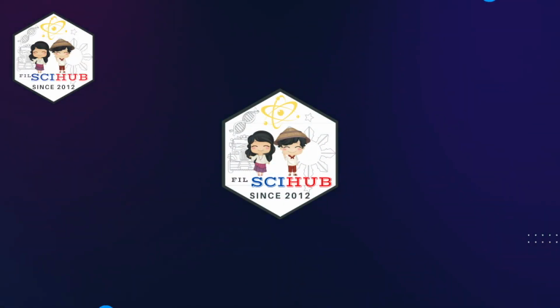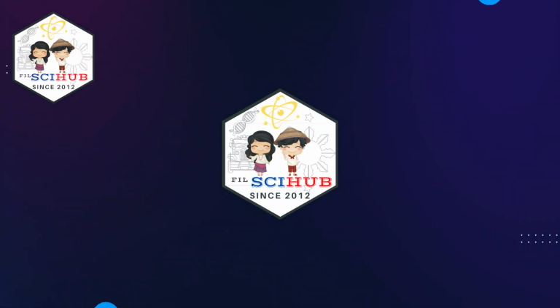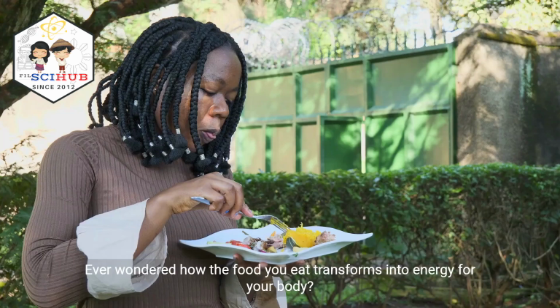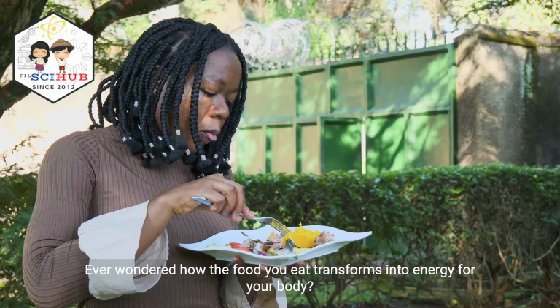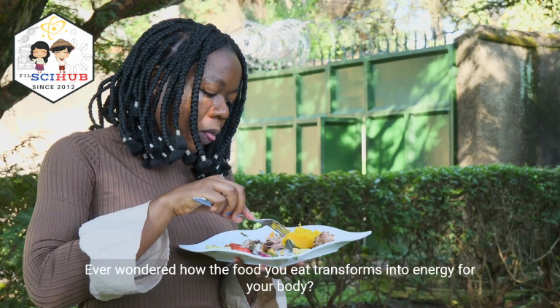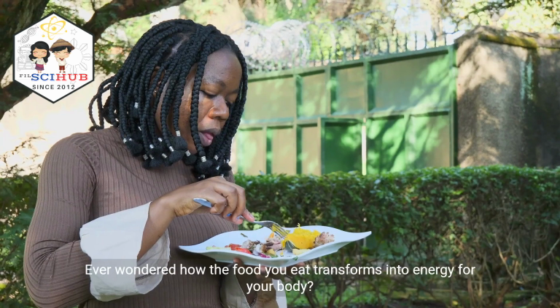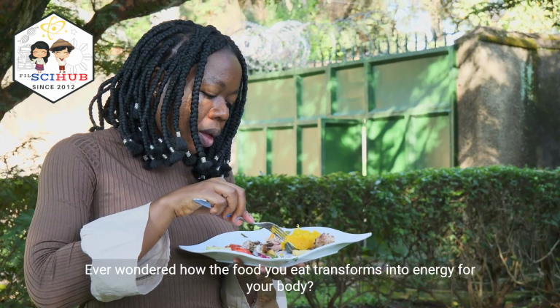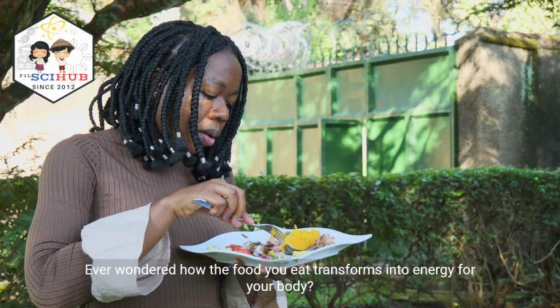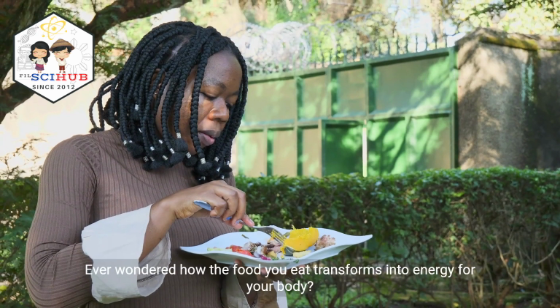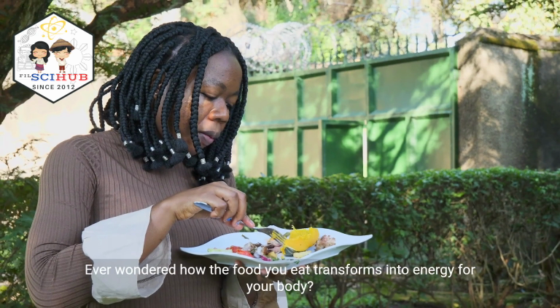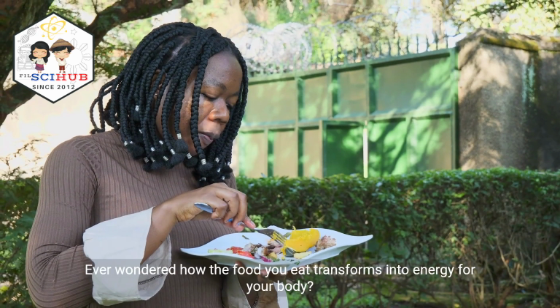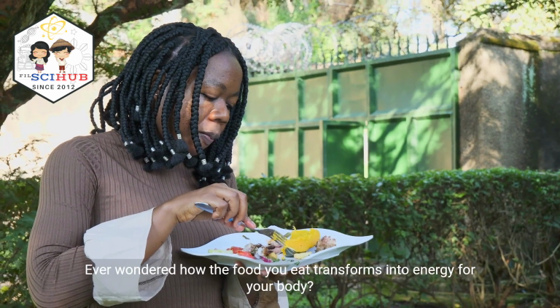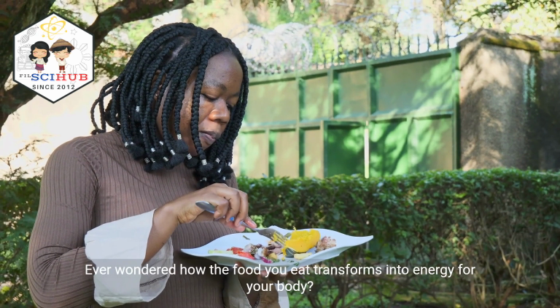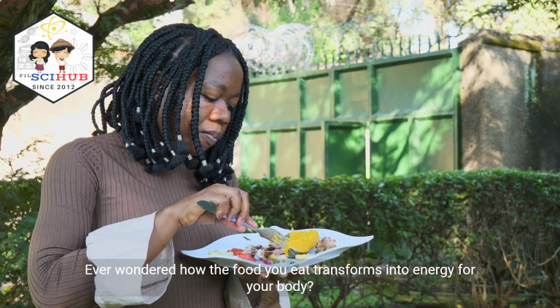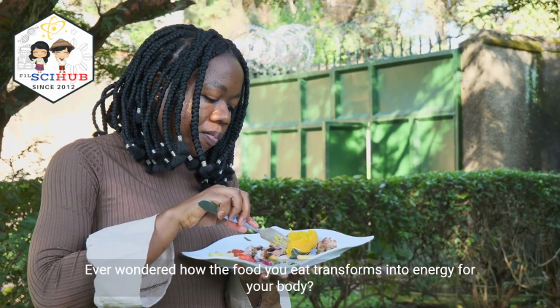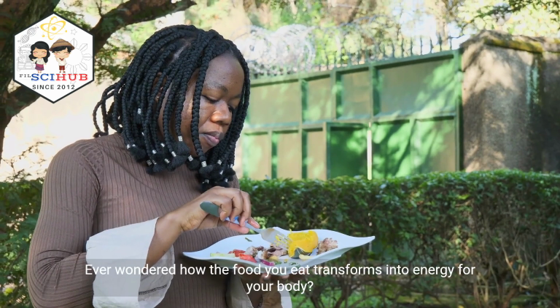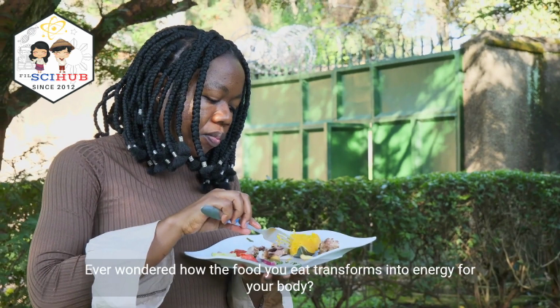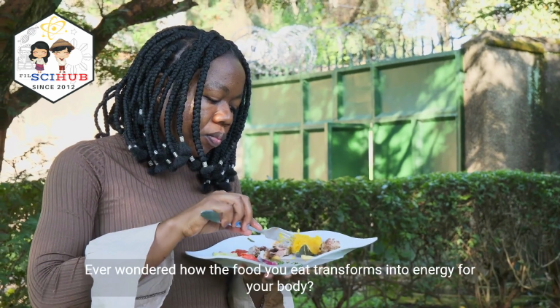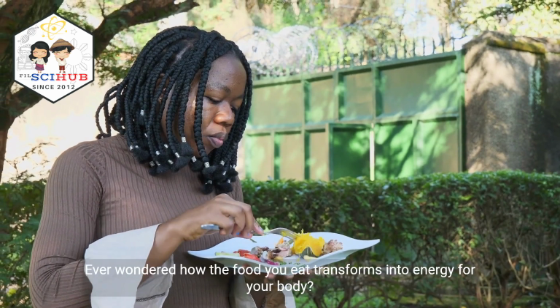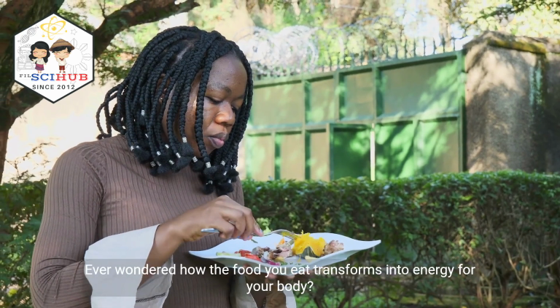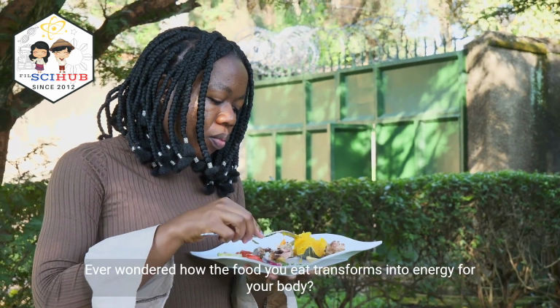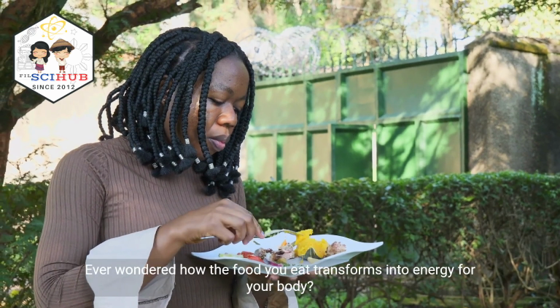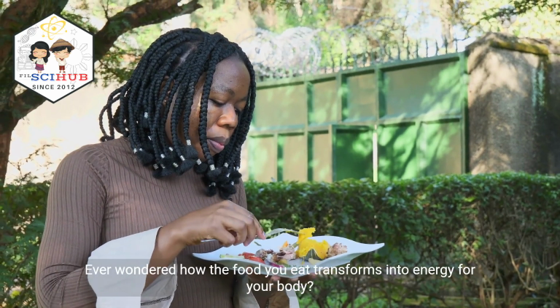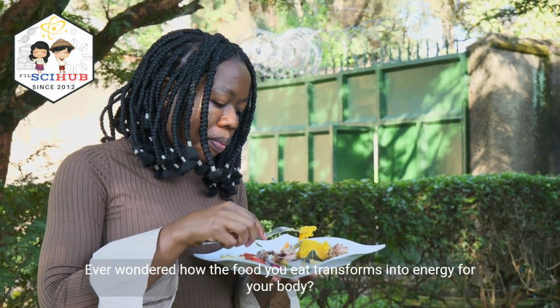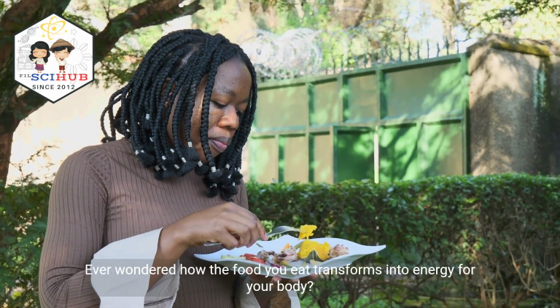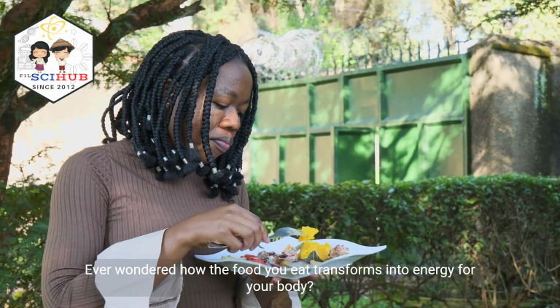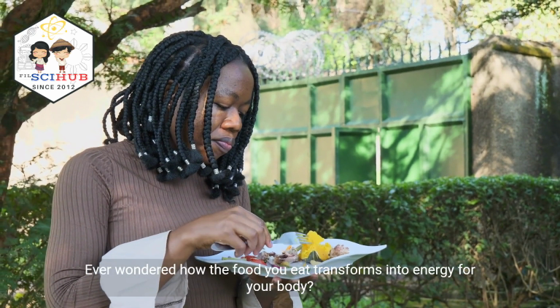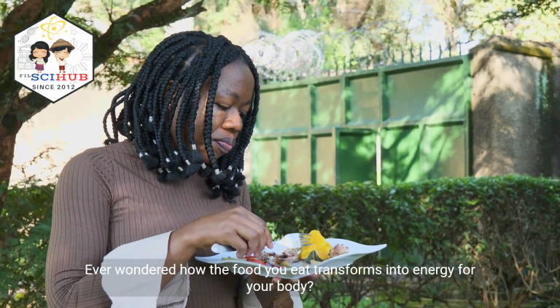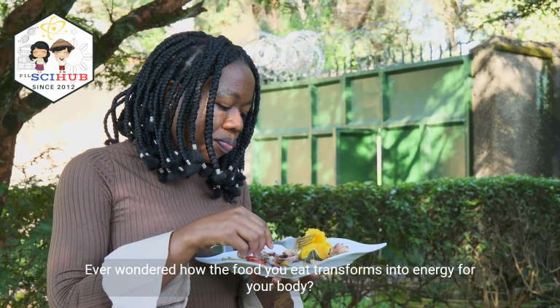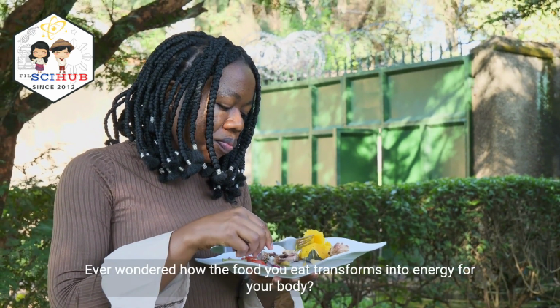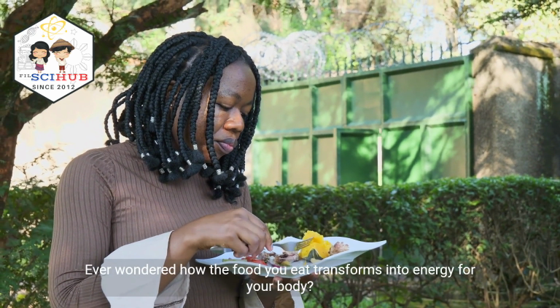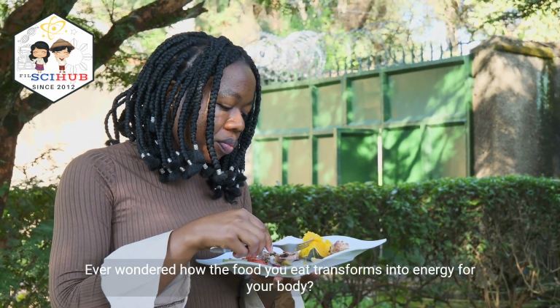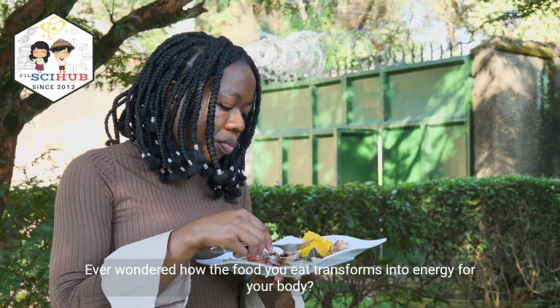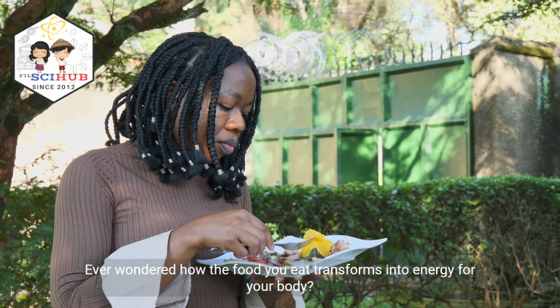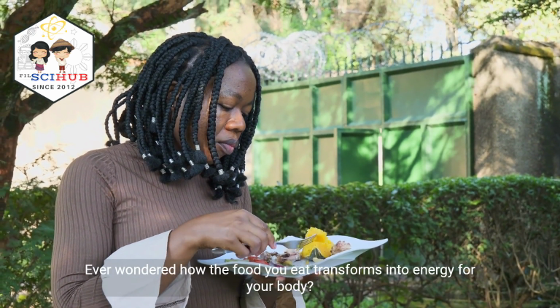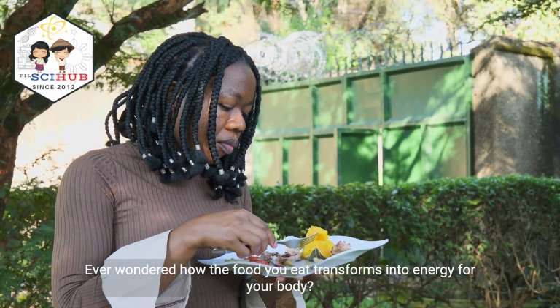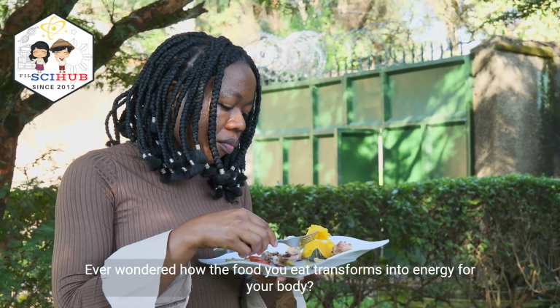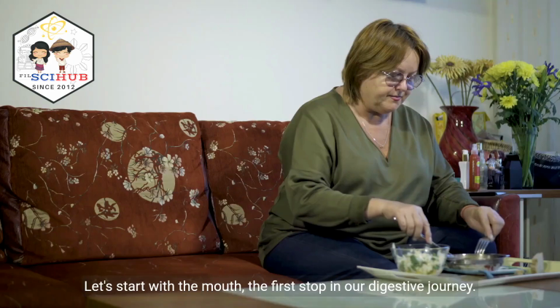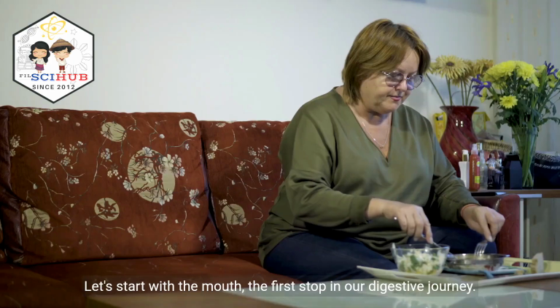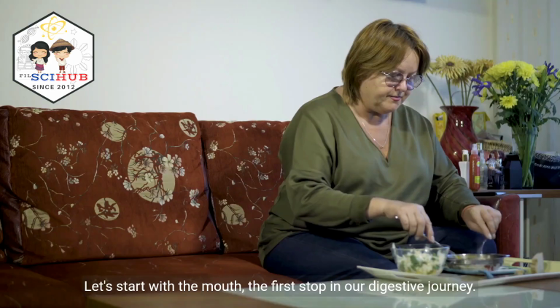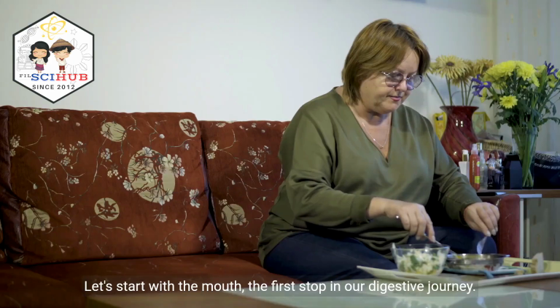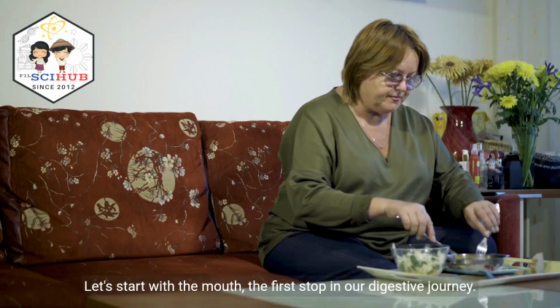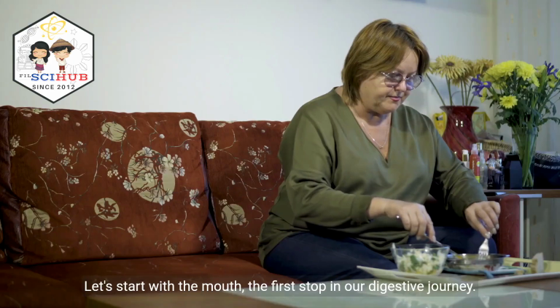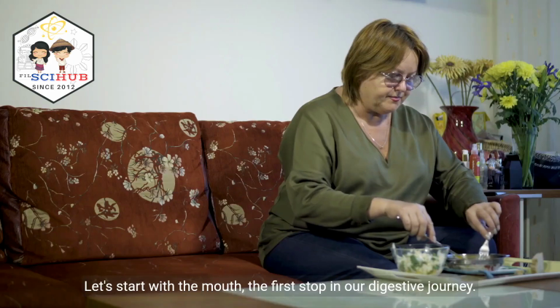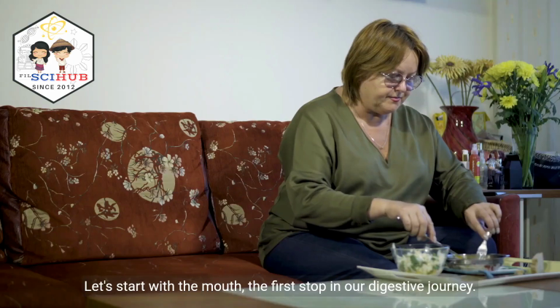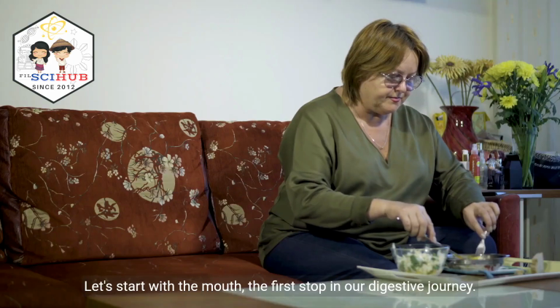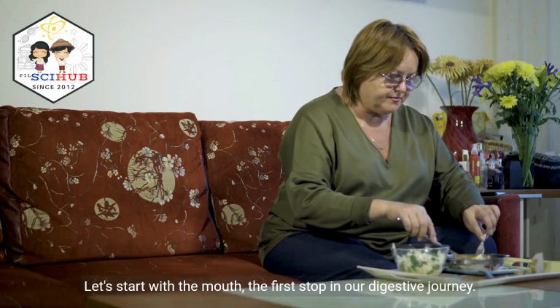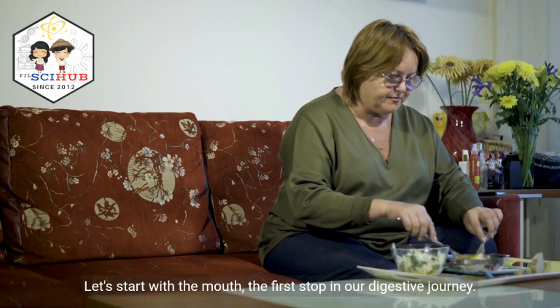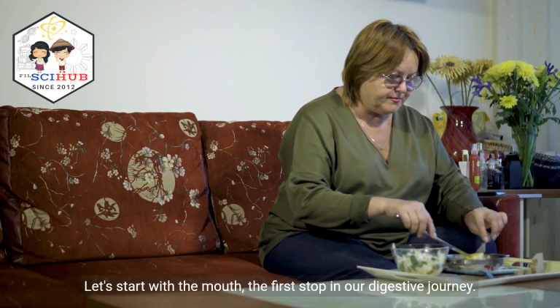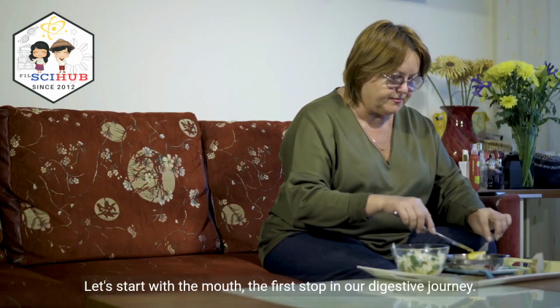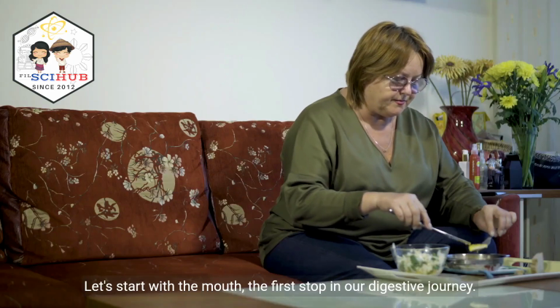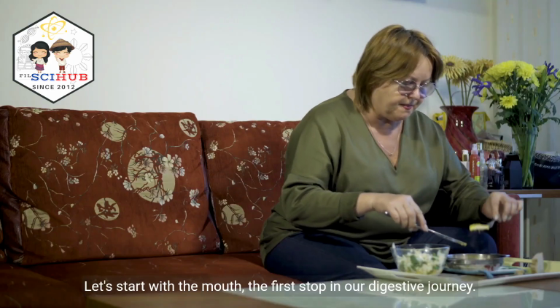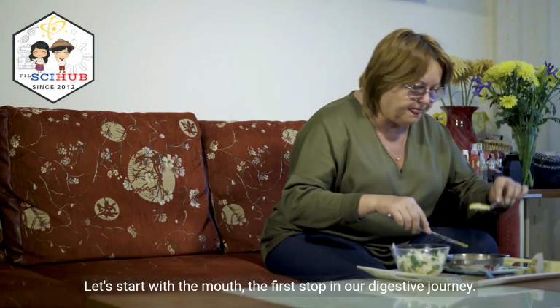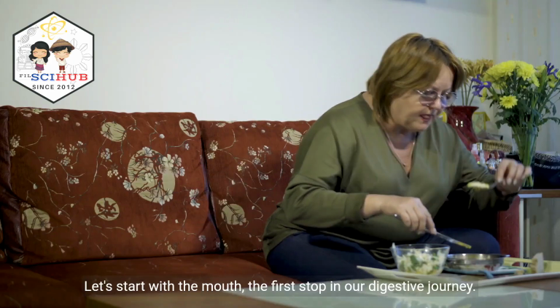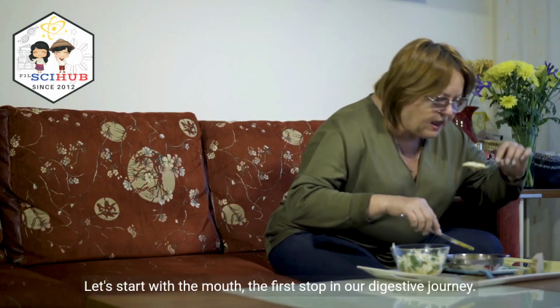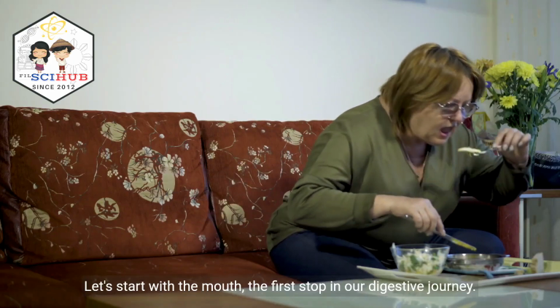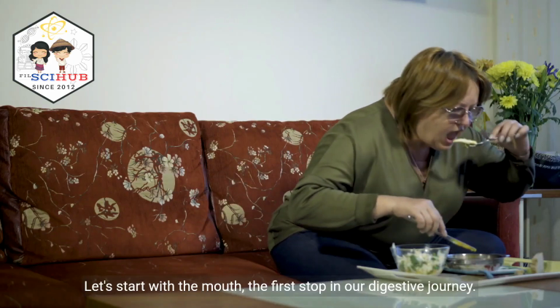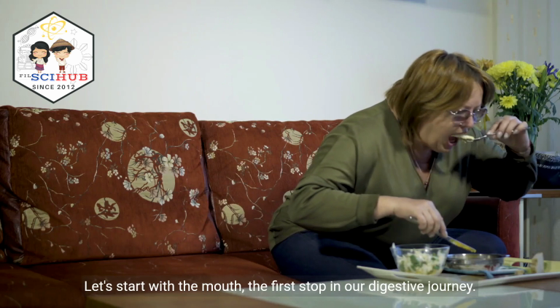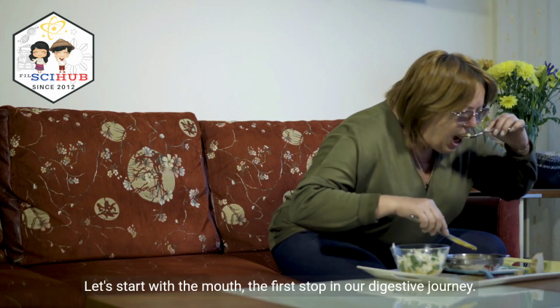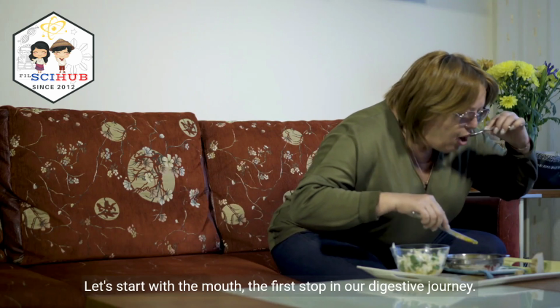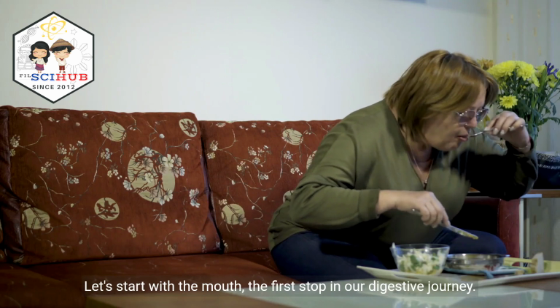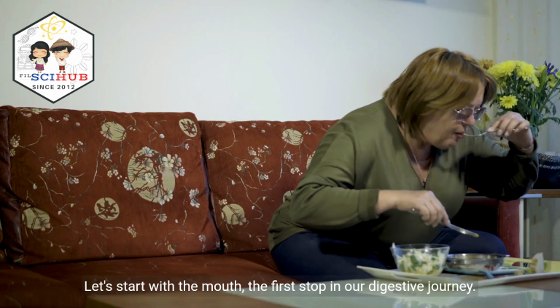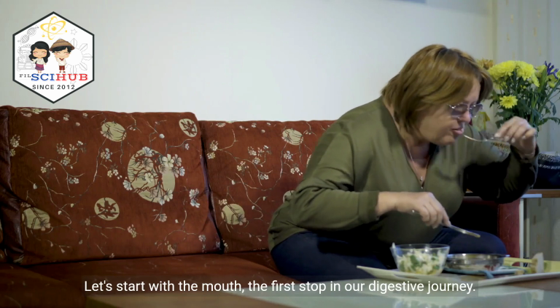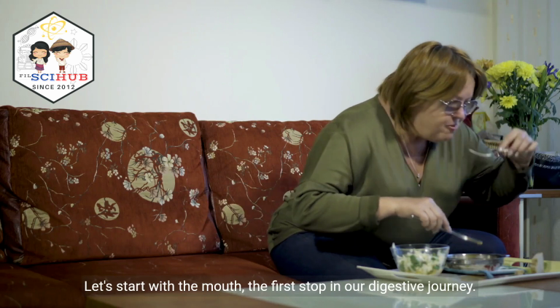Ever wondered how the food you eat transforms into energy for your body? Let's start with the mouth, the first stop in our digestive journey.